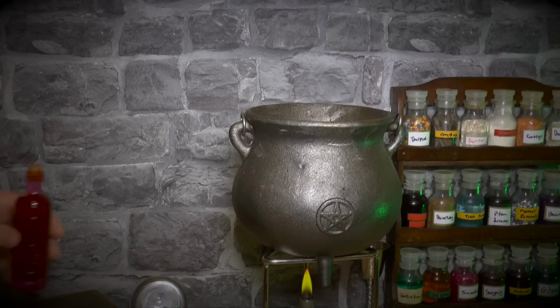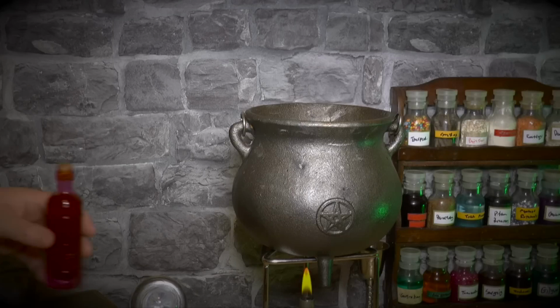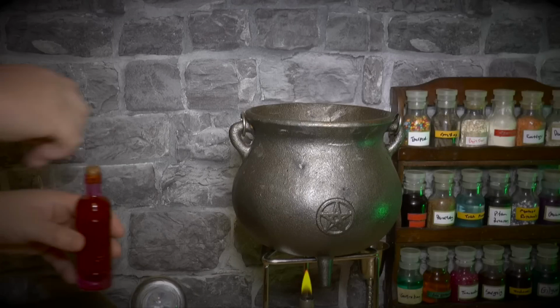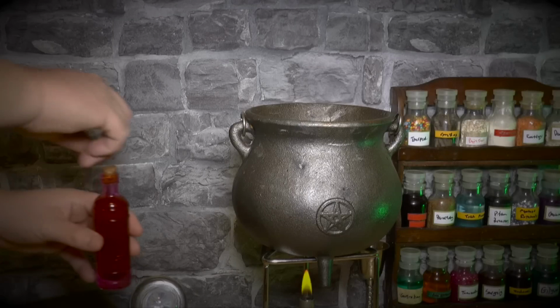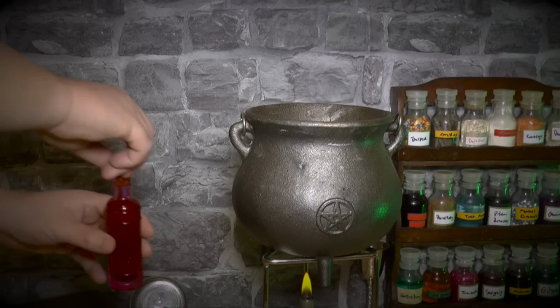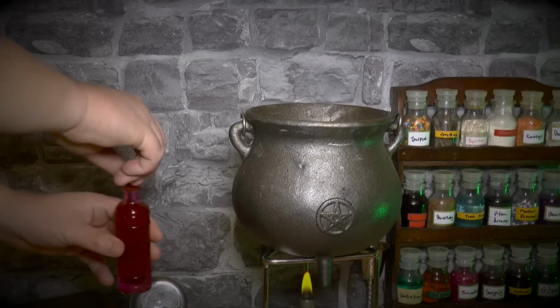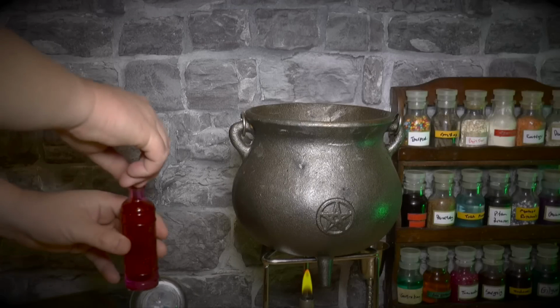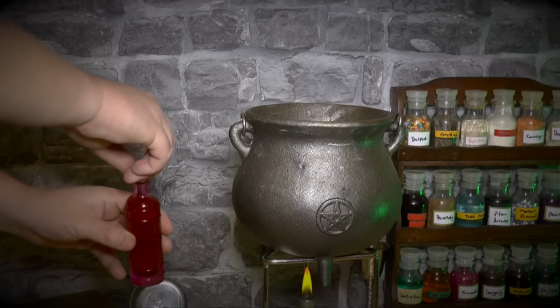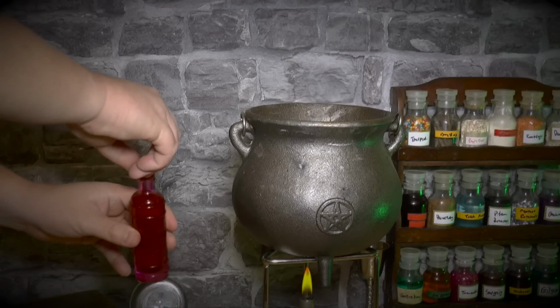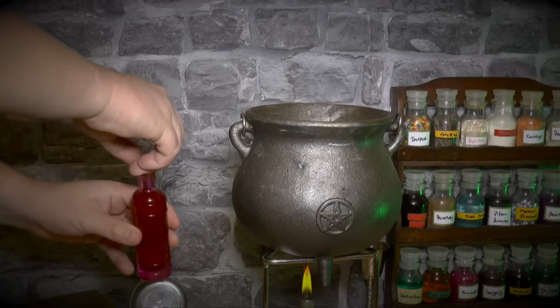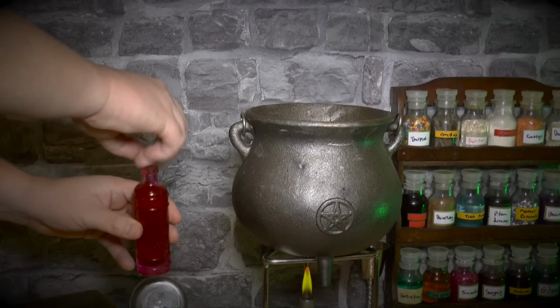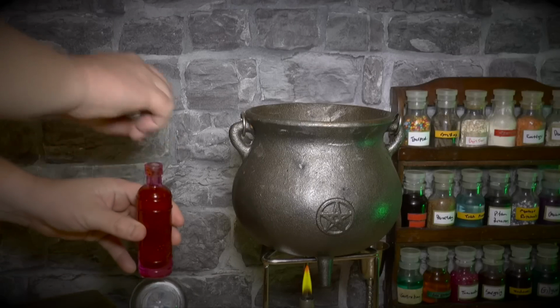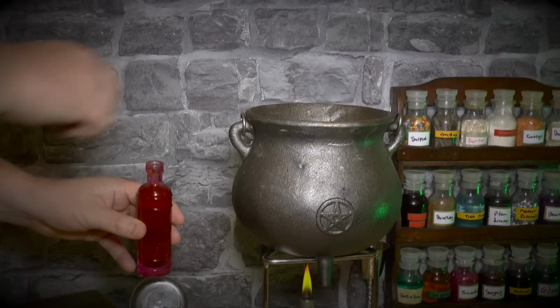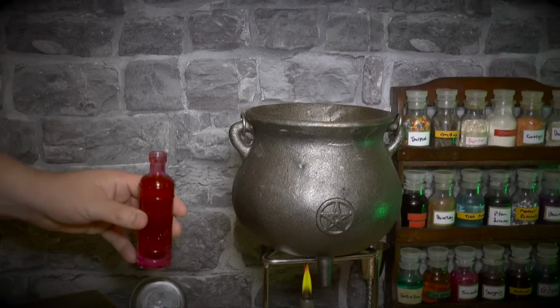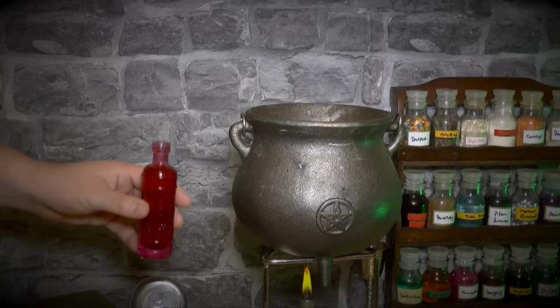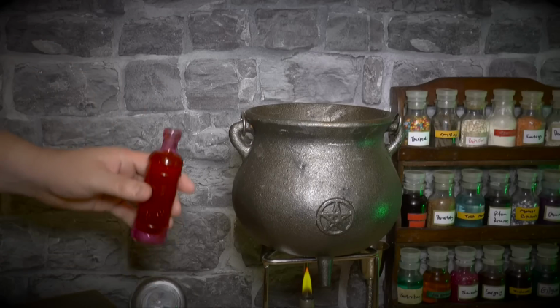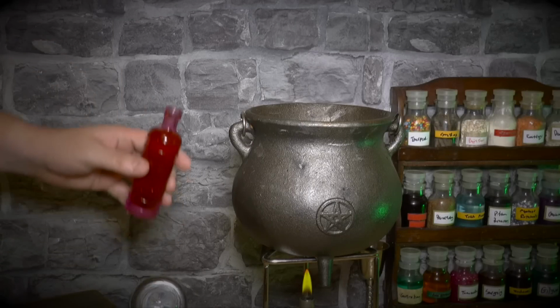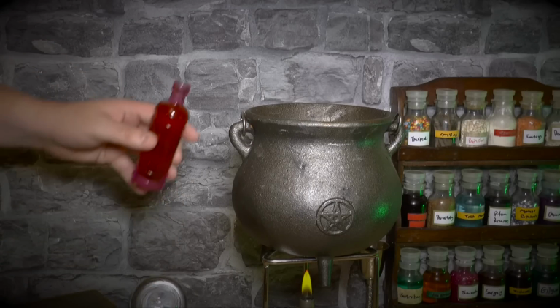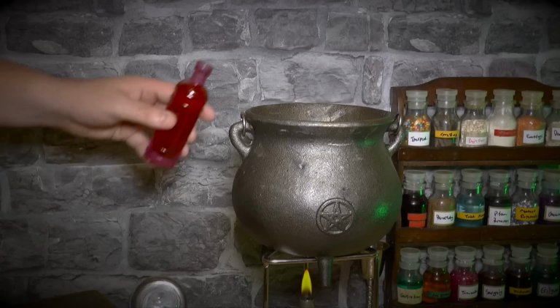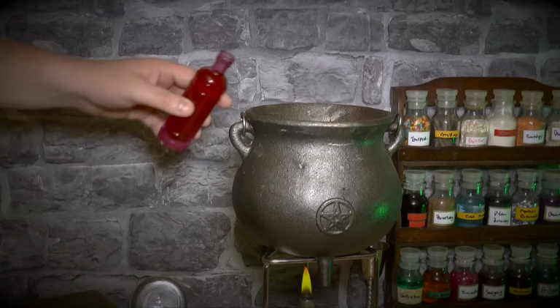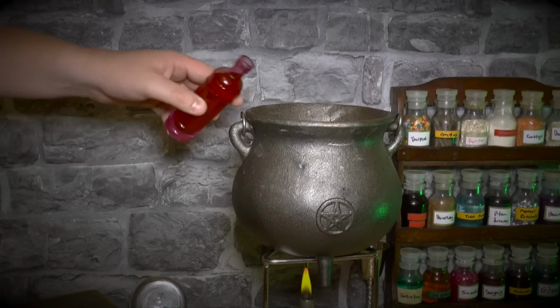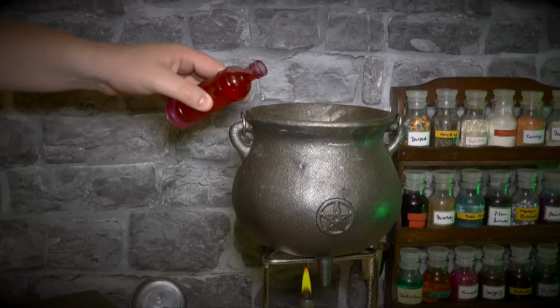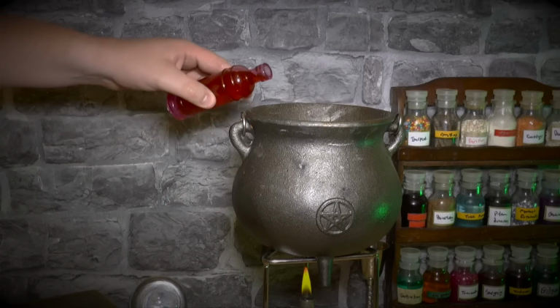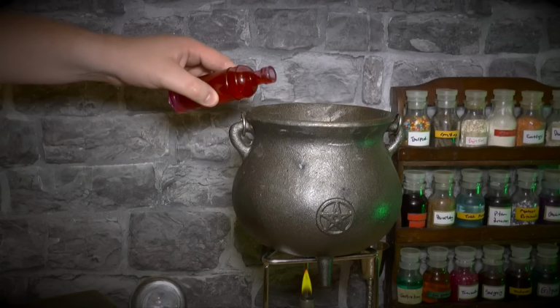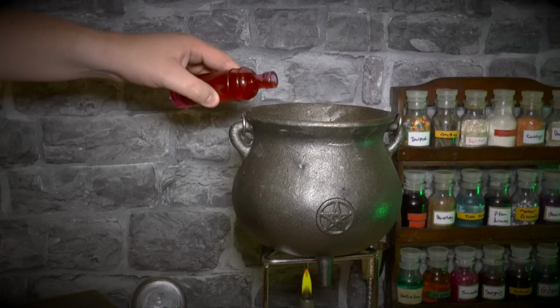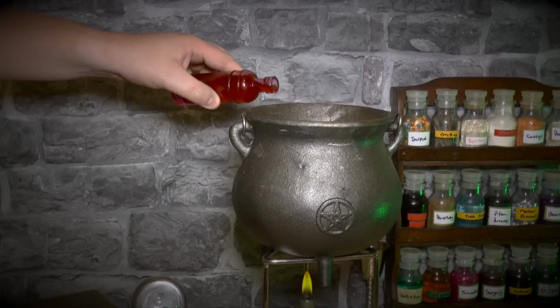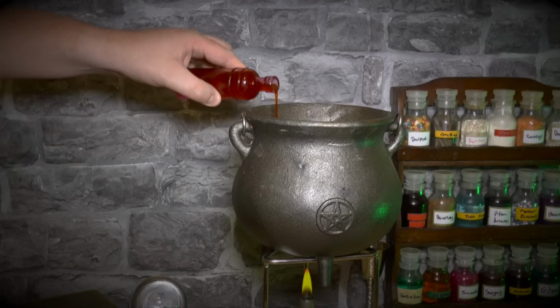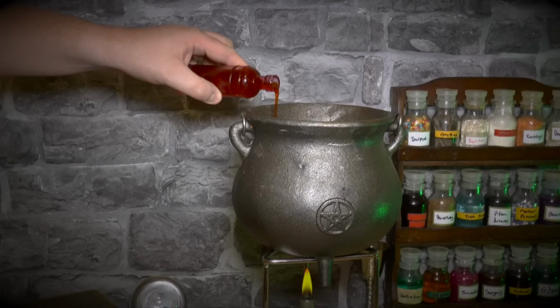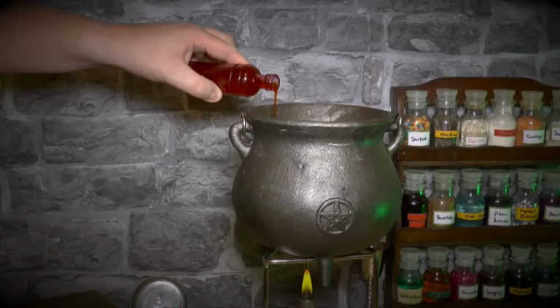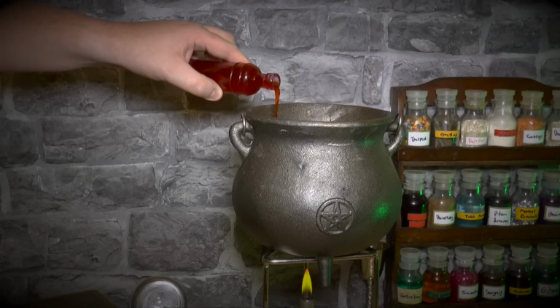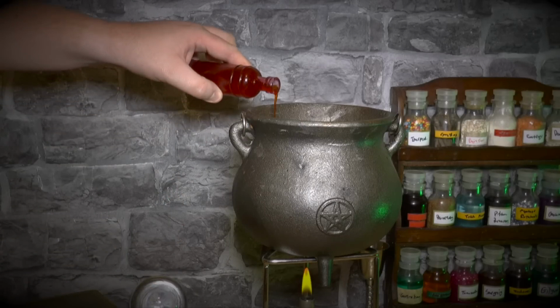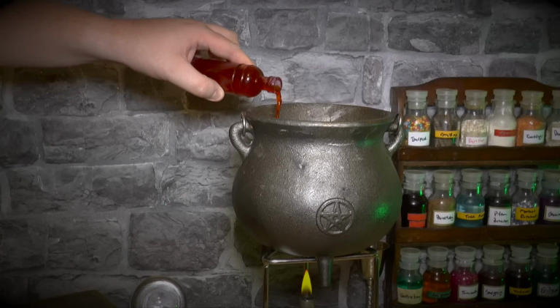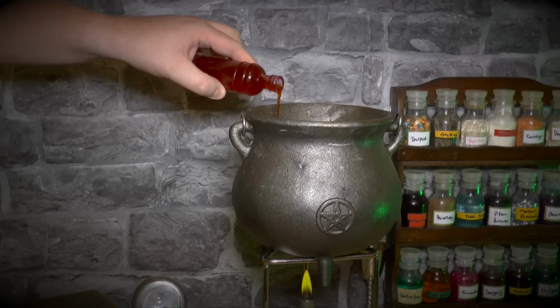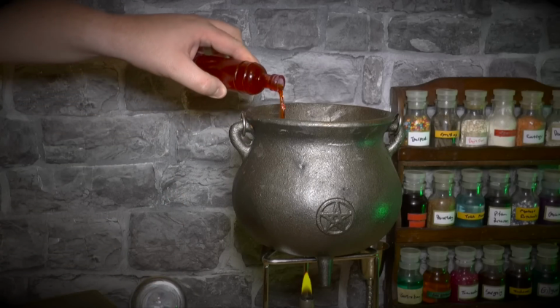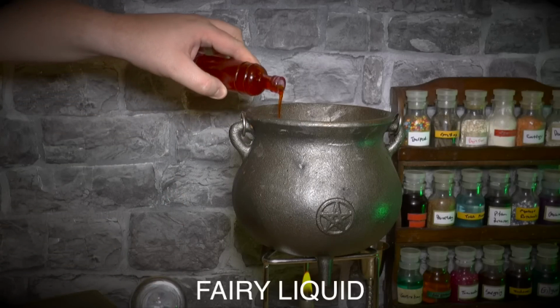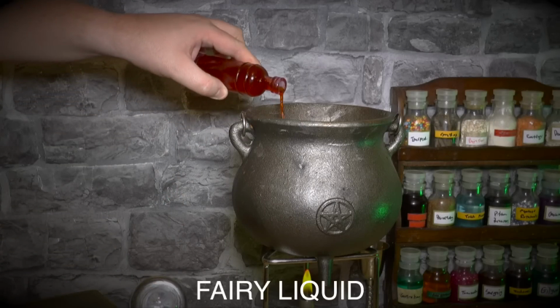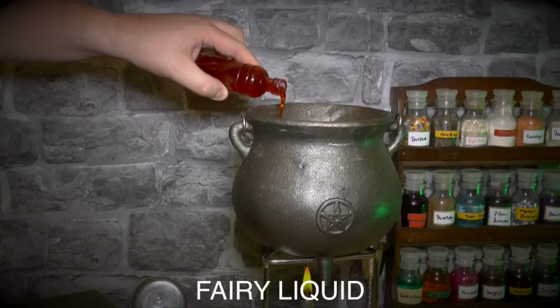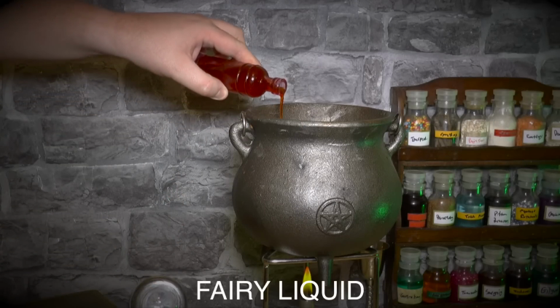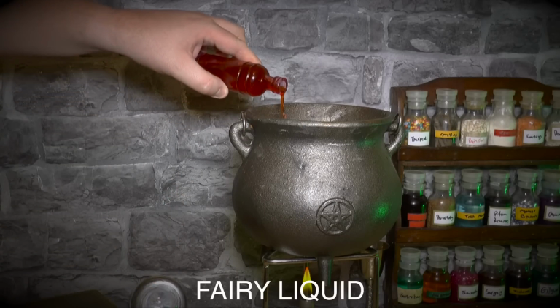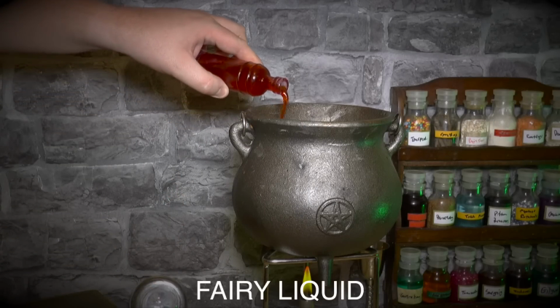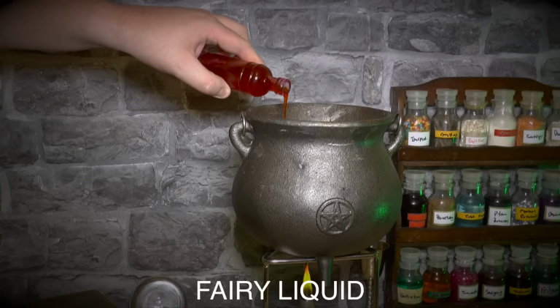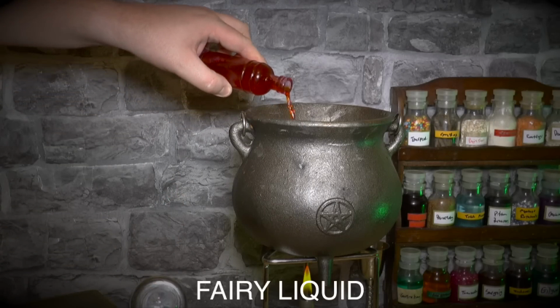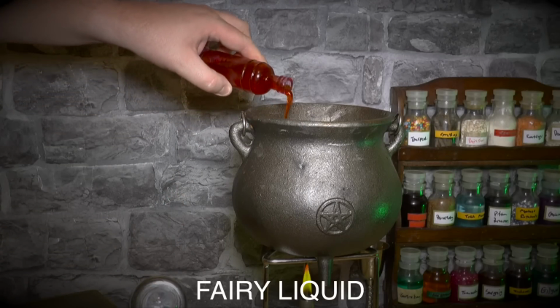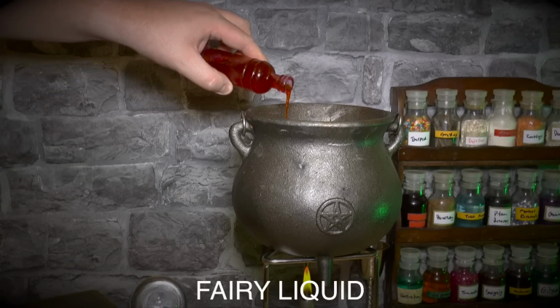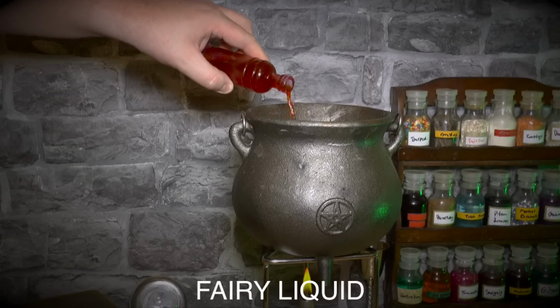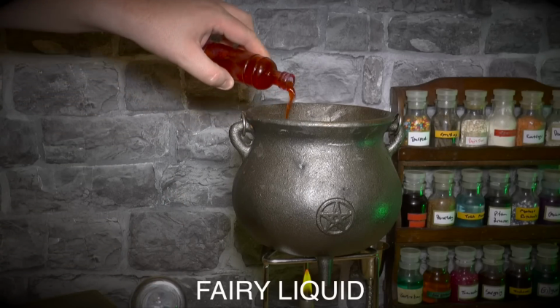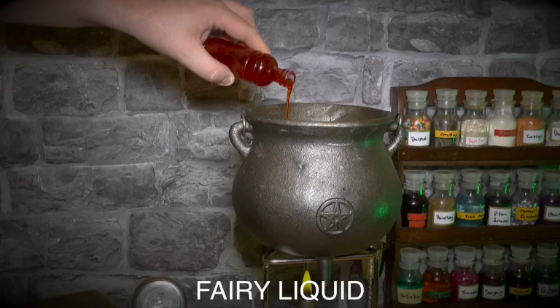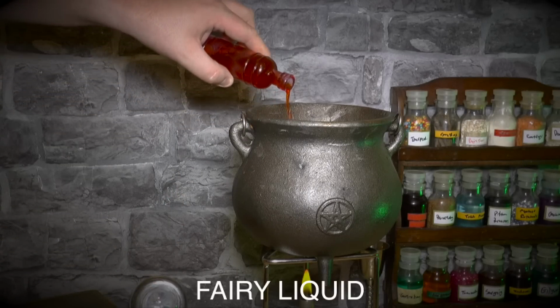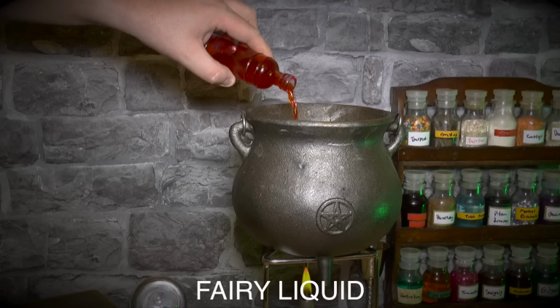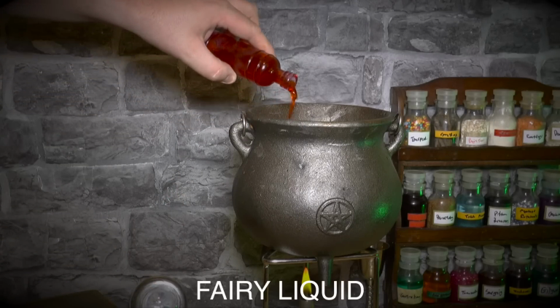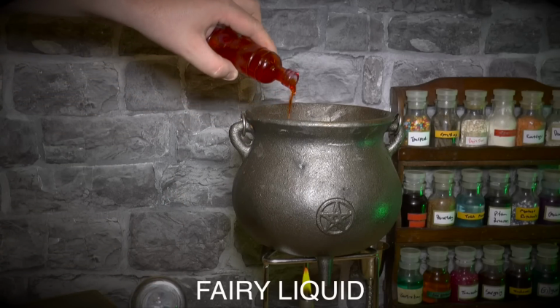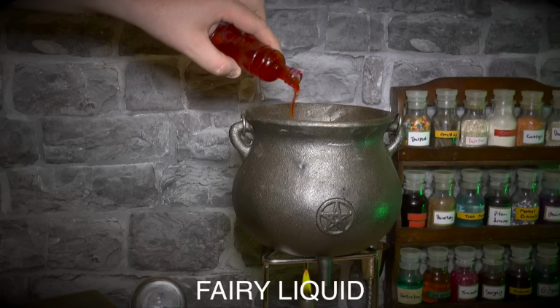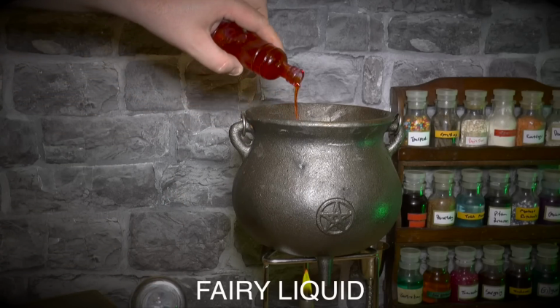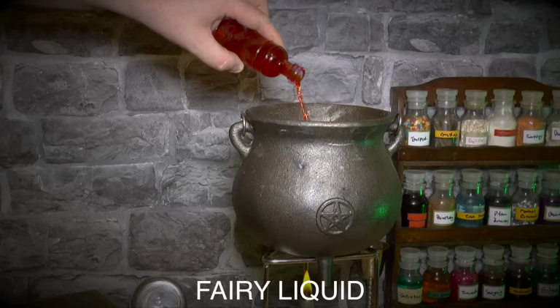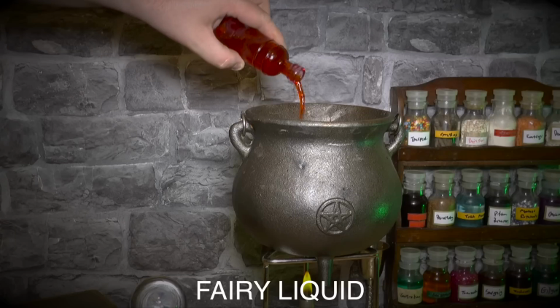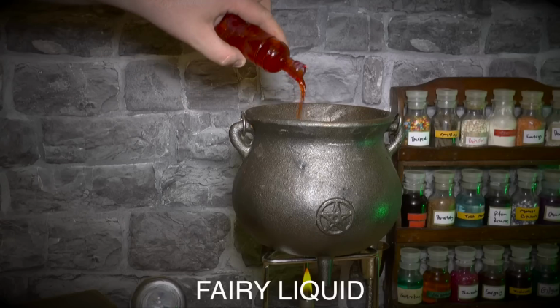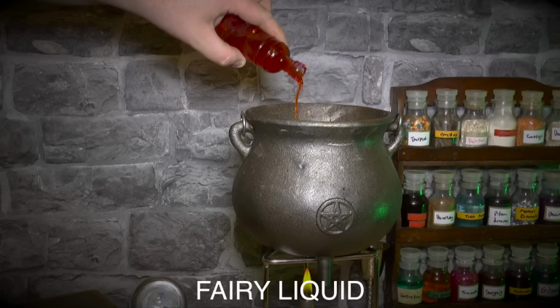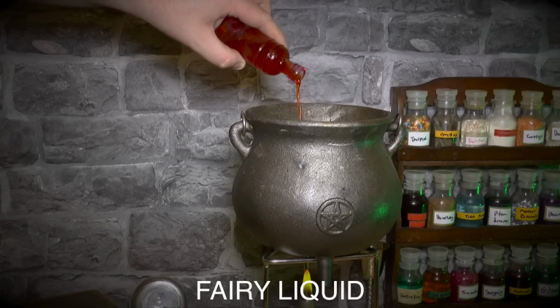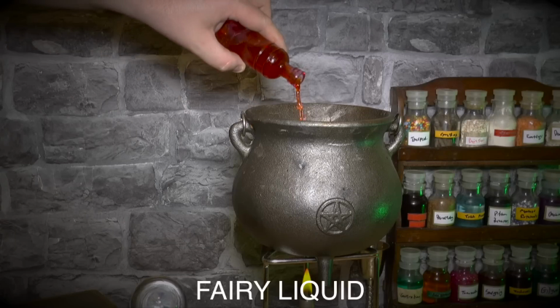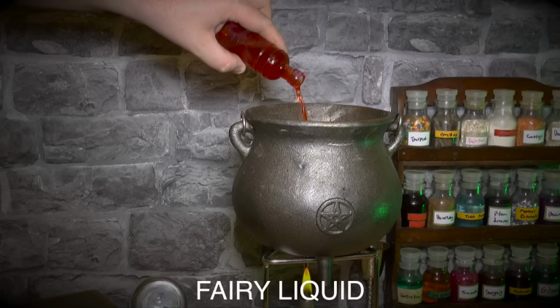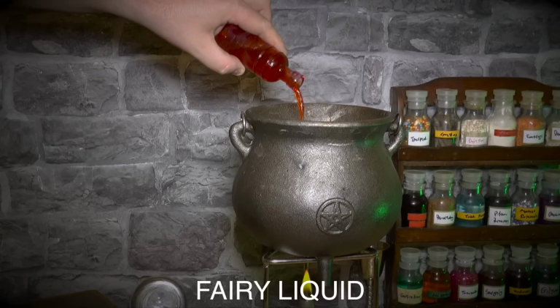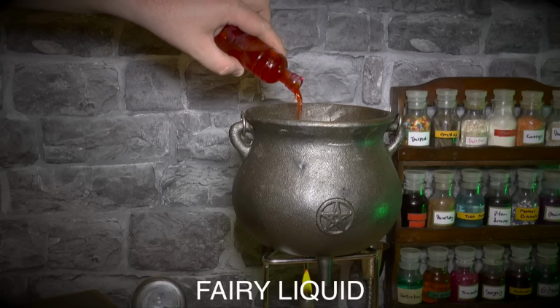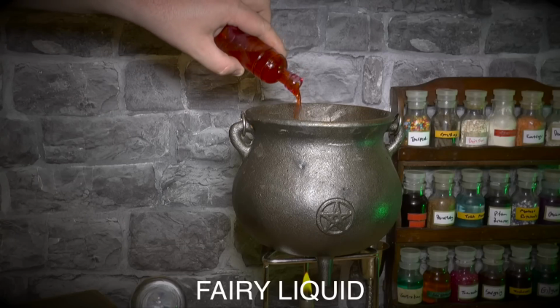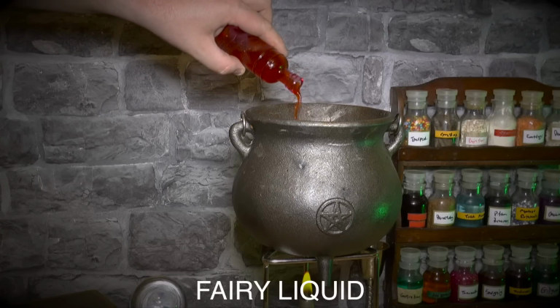The next ingredient you'll need is a small bottle of mild orange fairy liquid. Carefully pour the liquid into your cauldron.